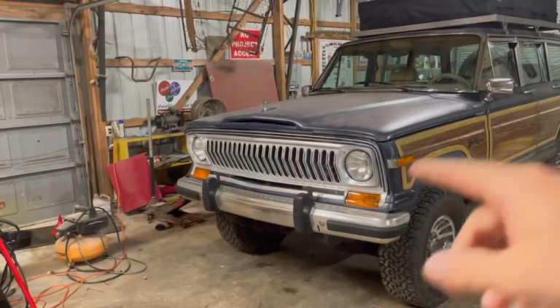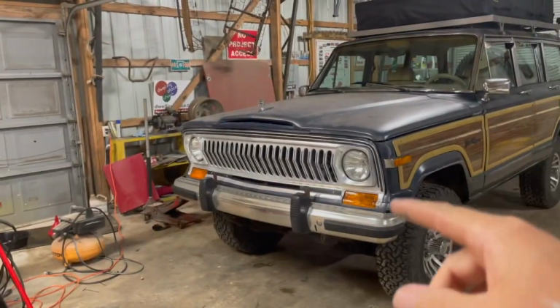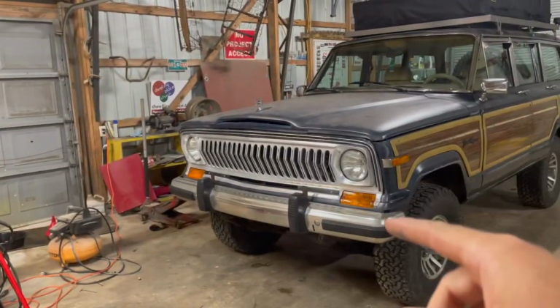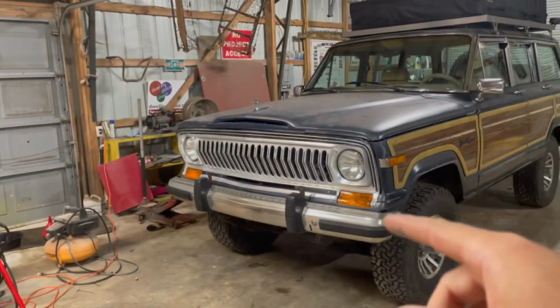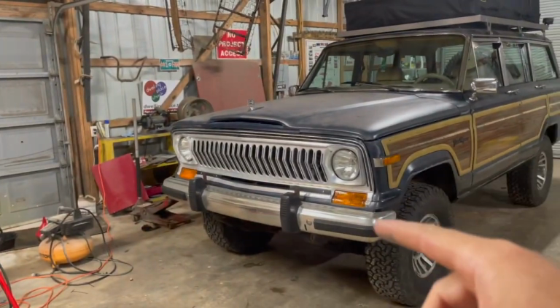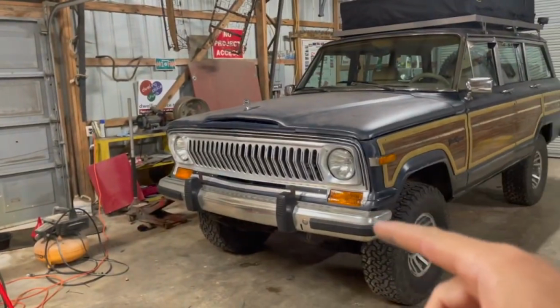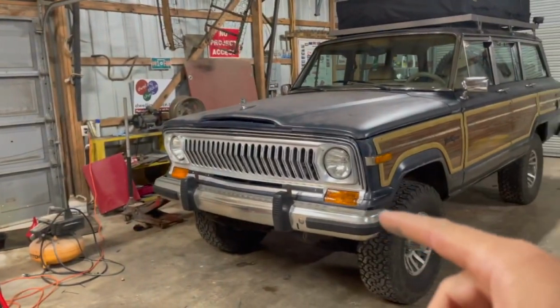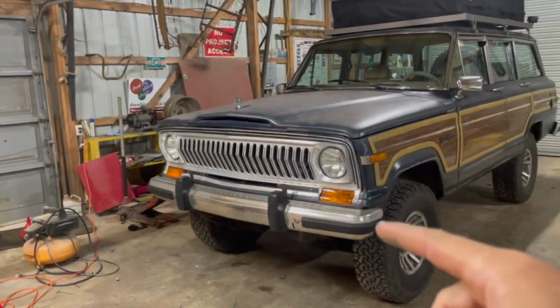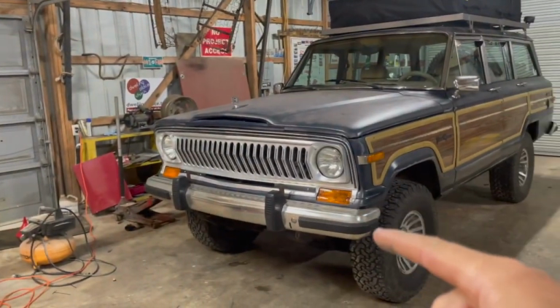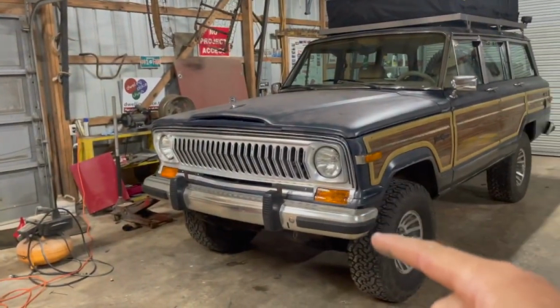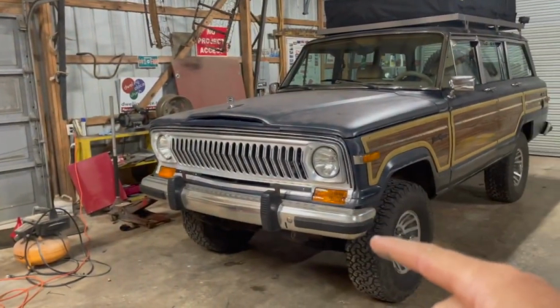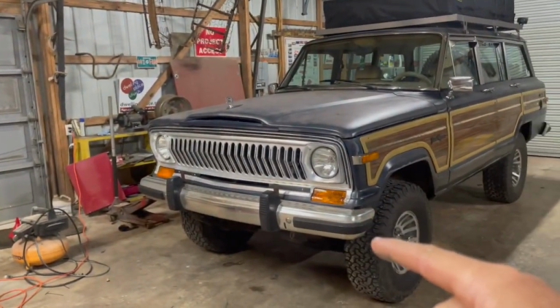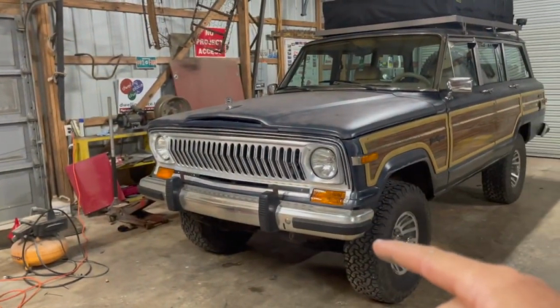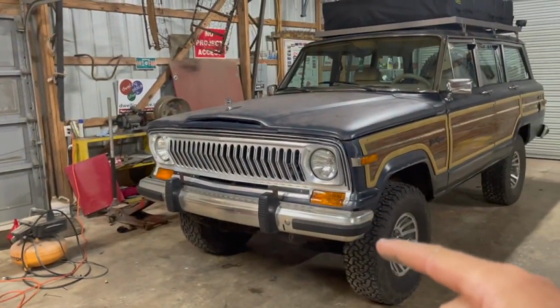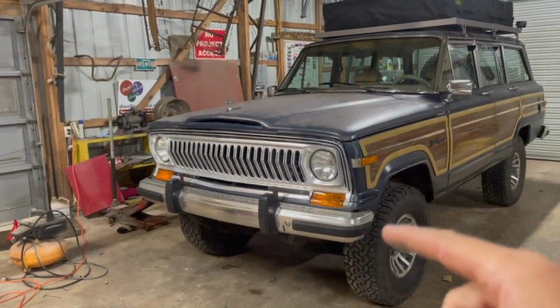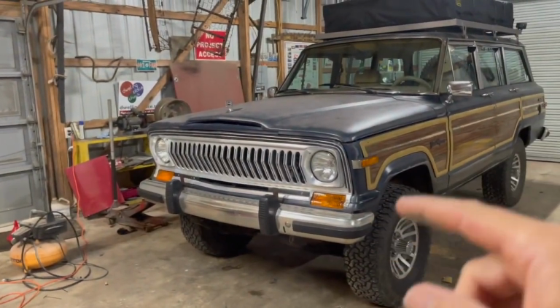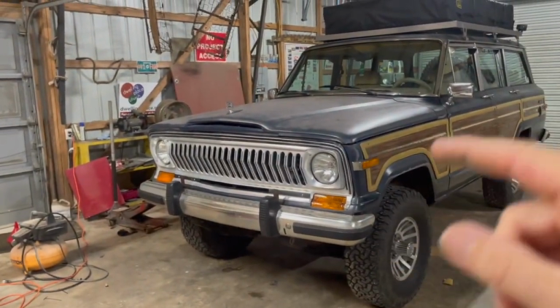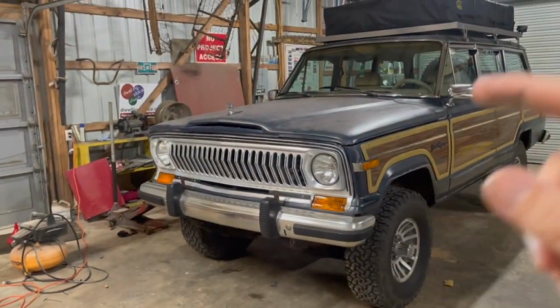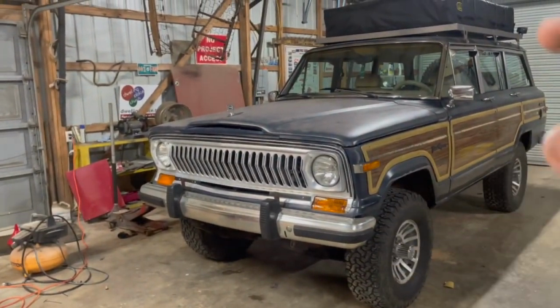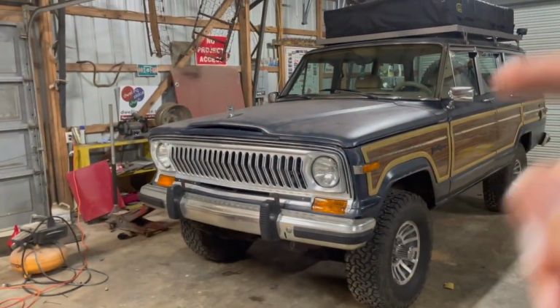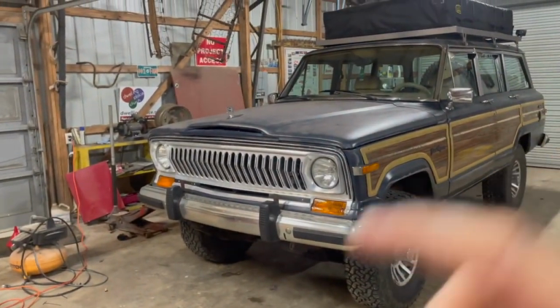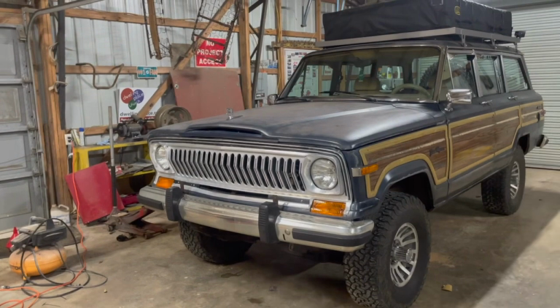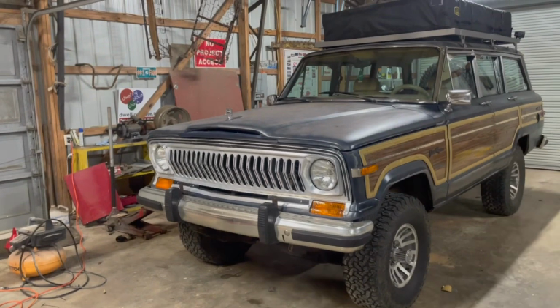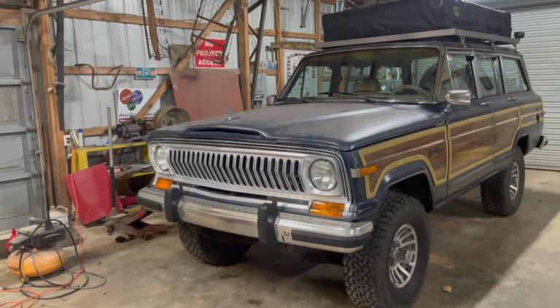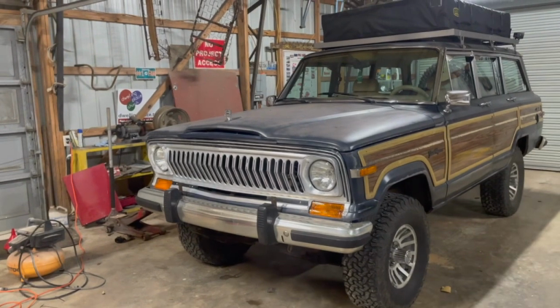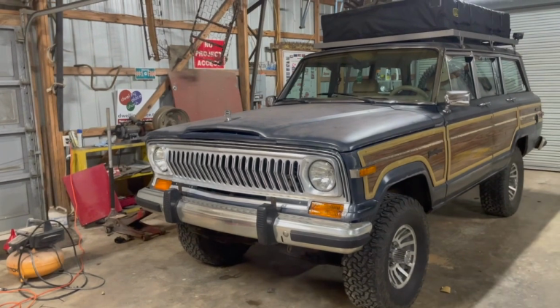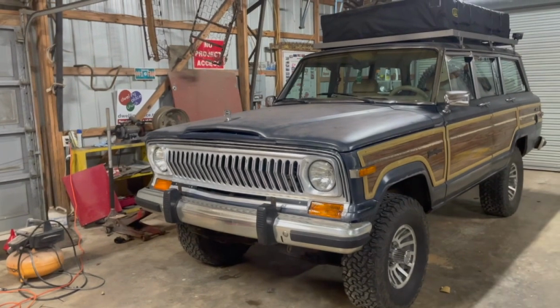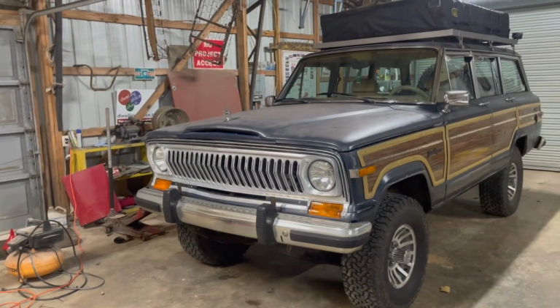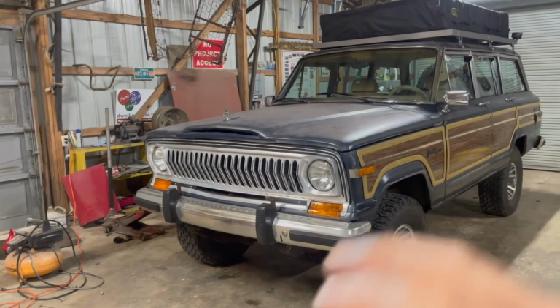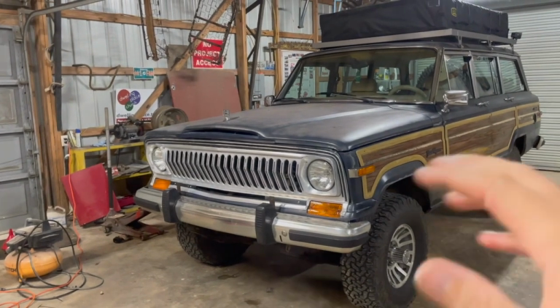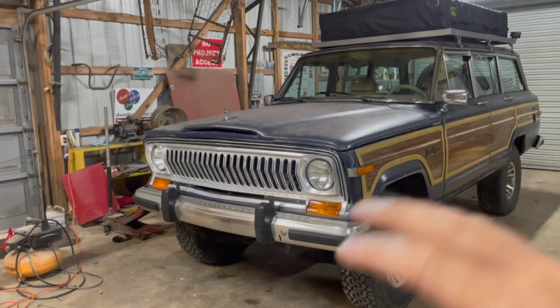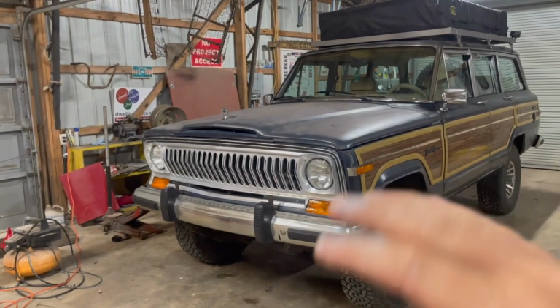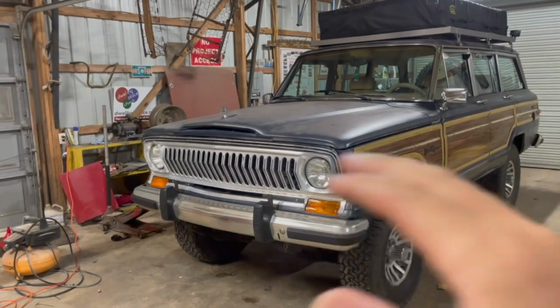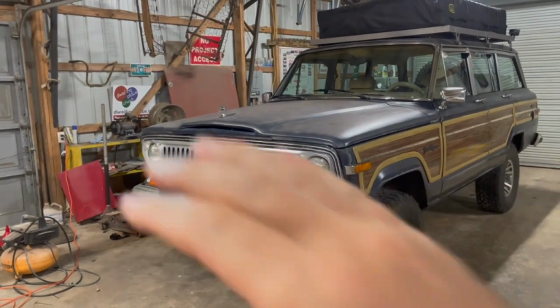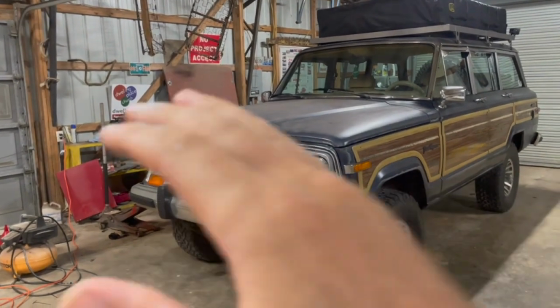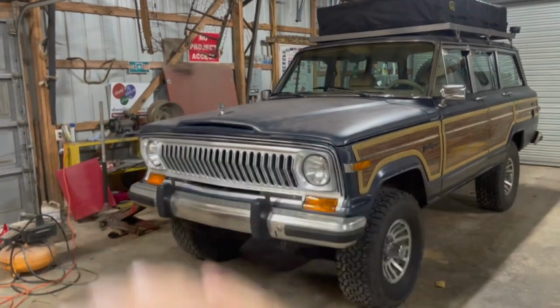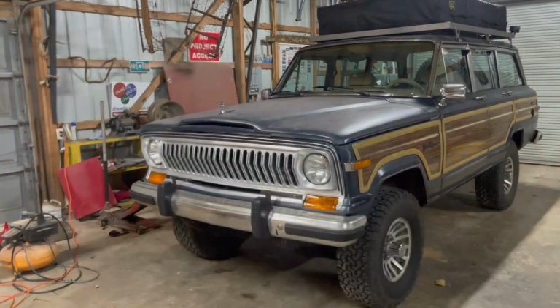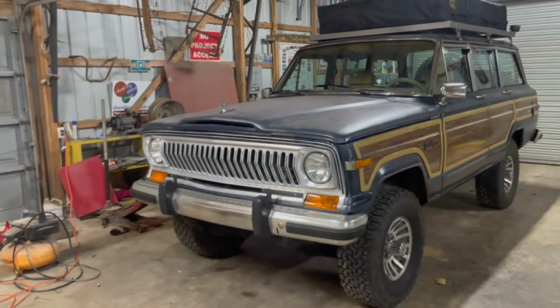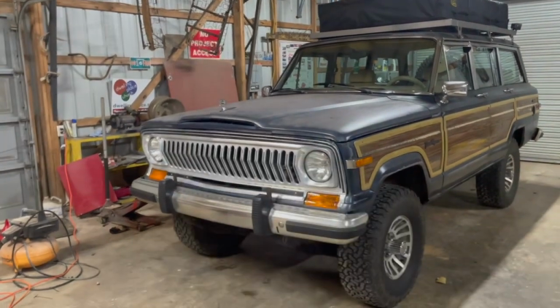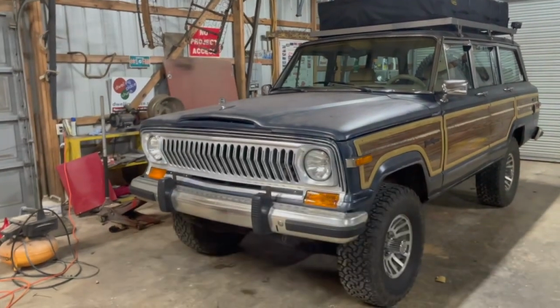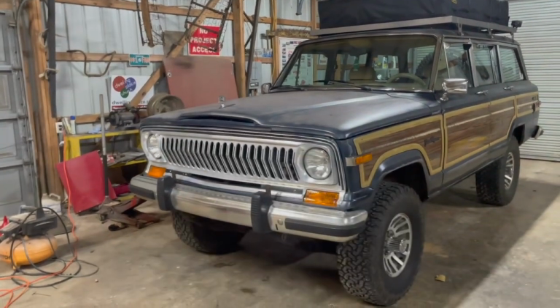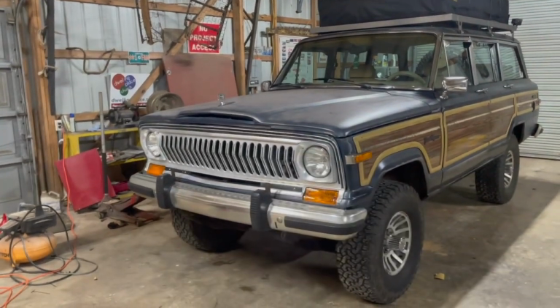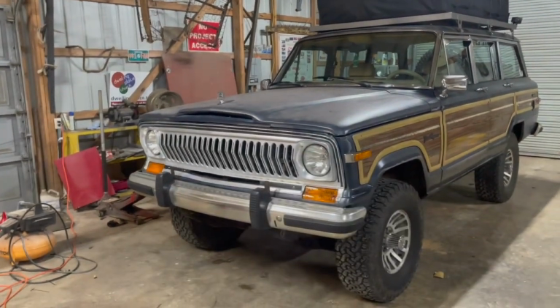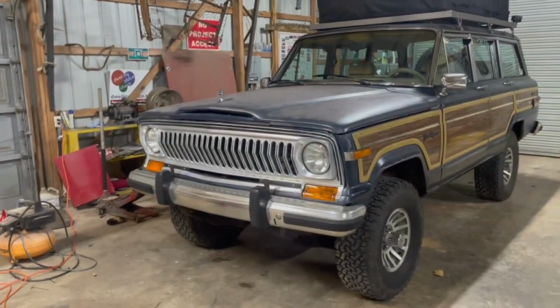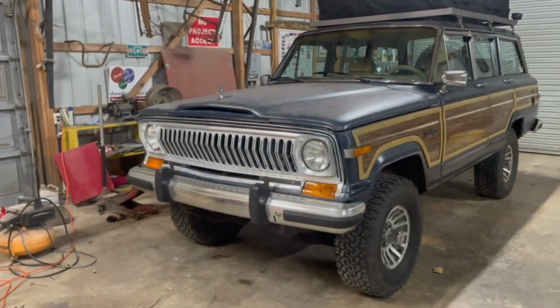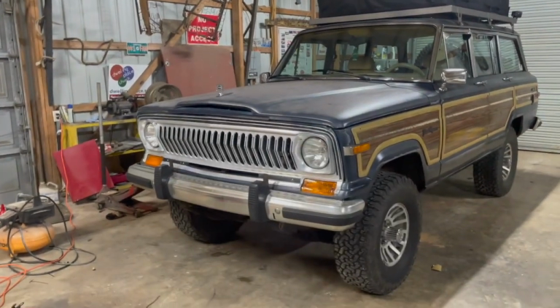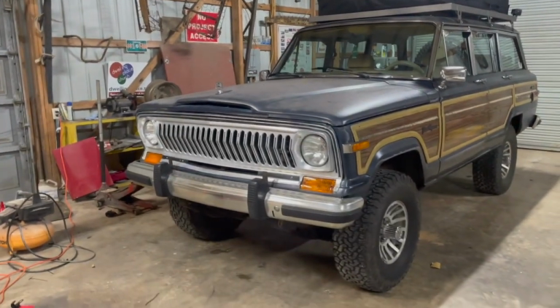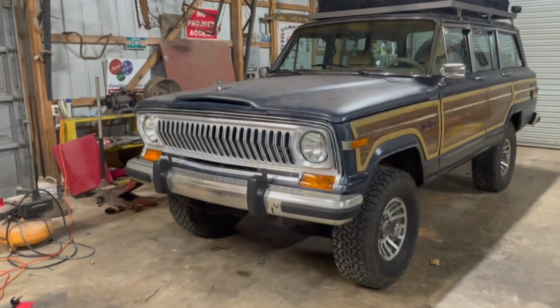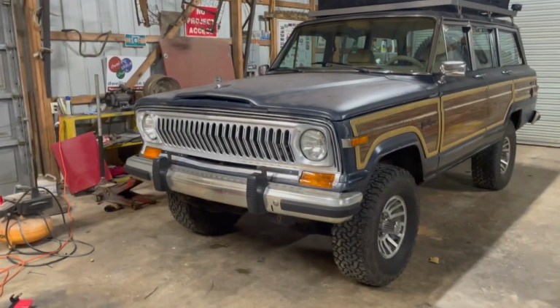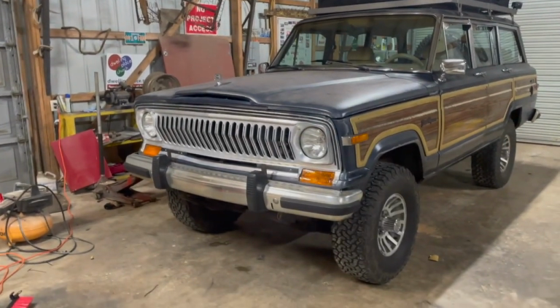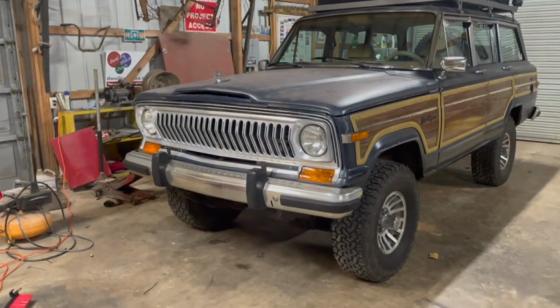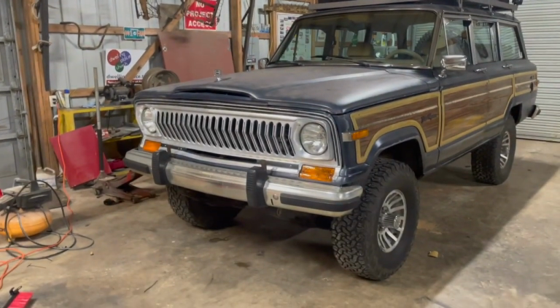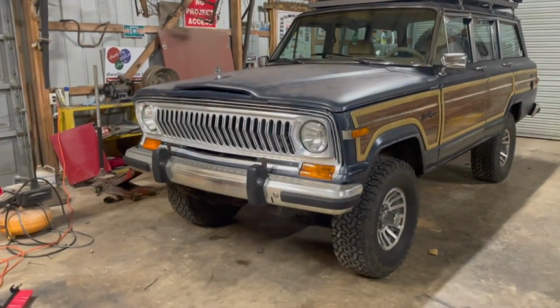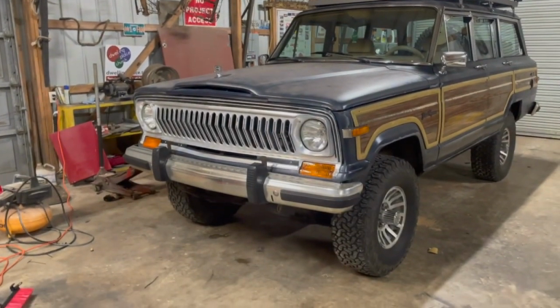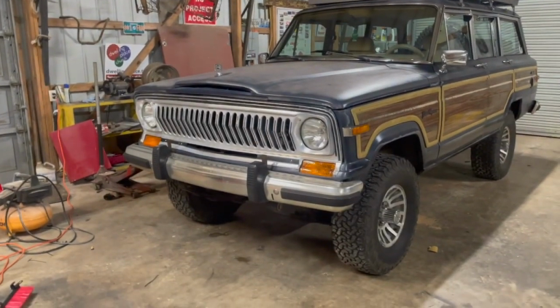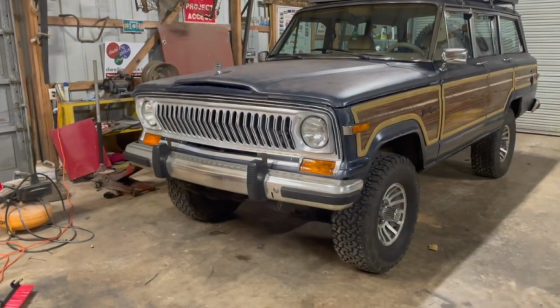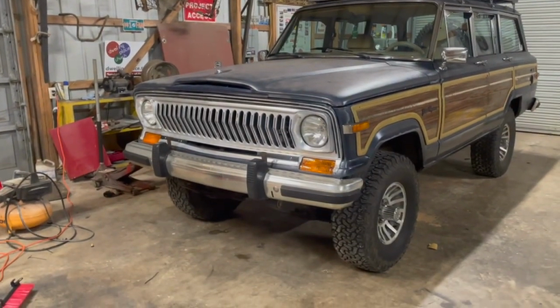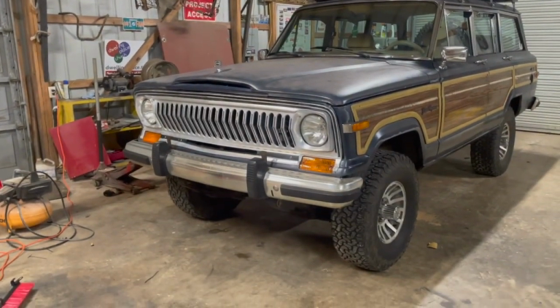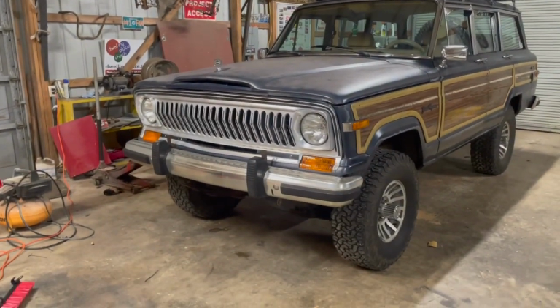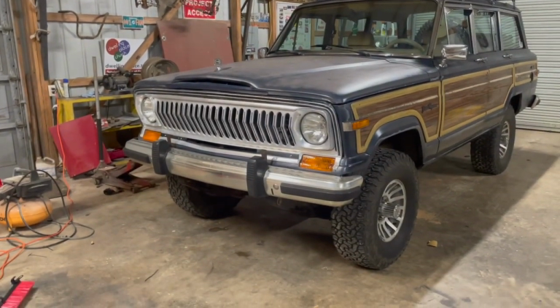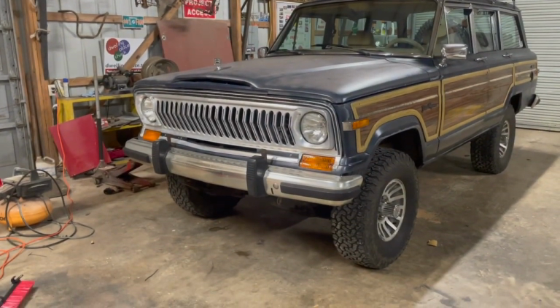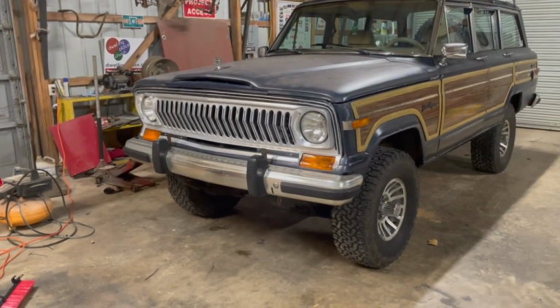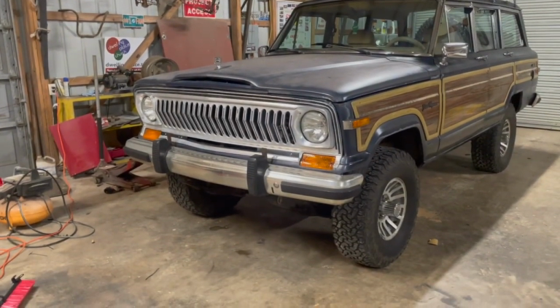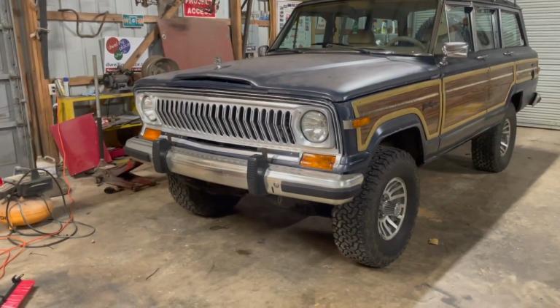Anyway, the main thing I'm going to try to do today is get the bumper off and then start the process of talking through how we want to mount this winch.